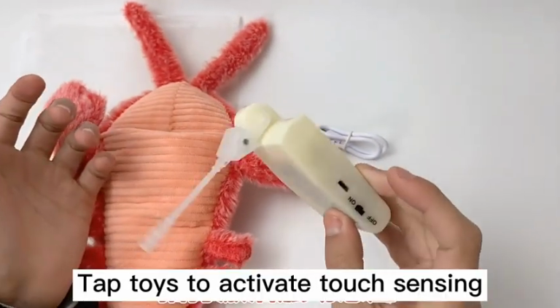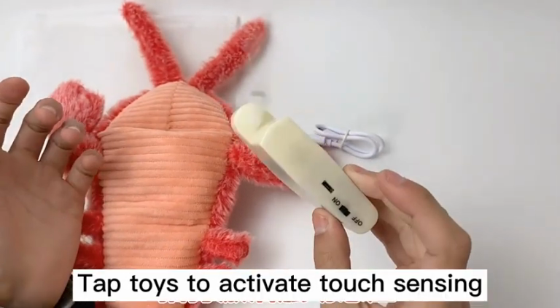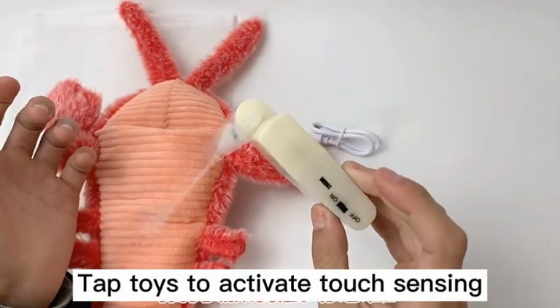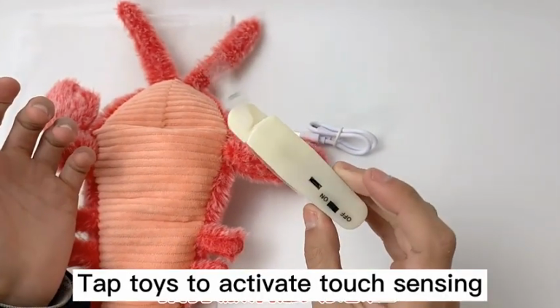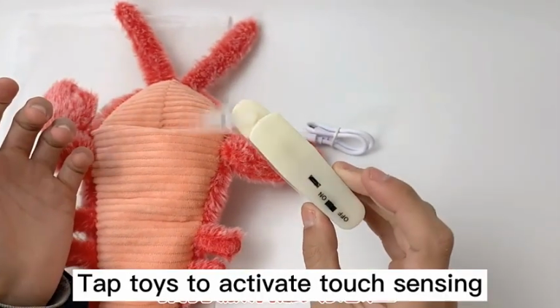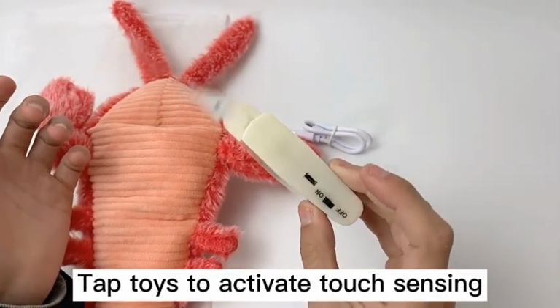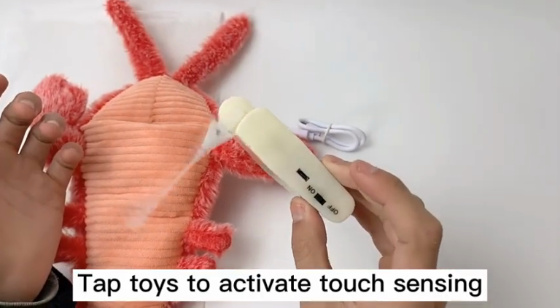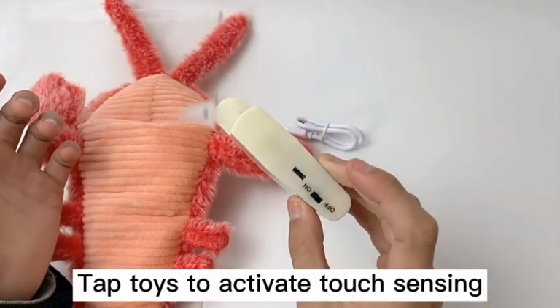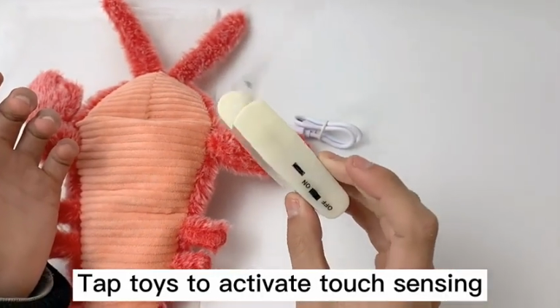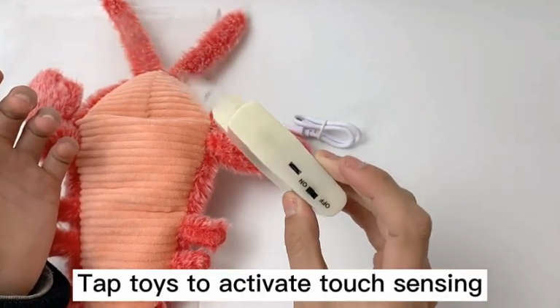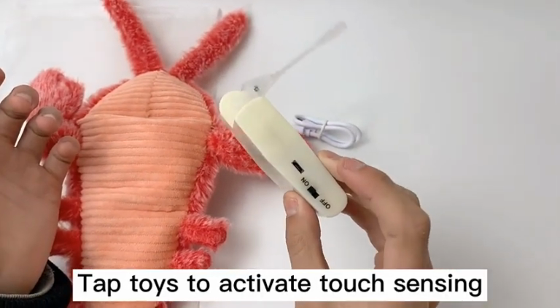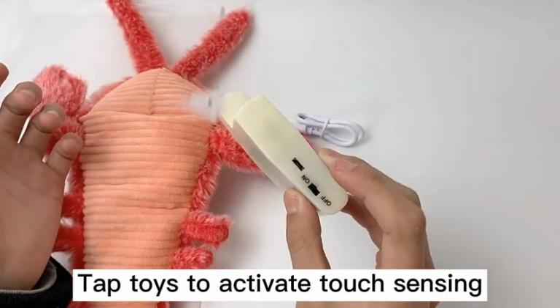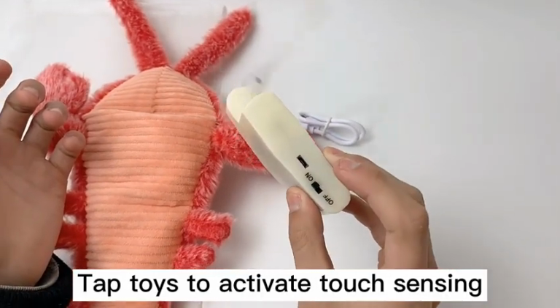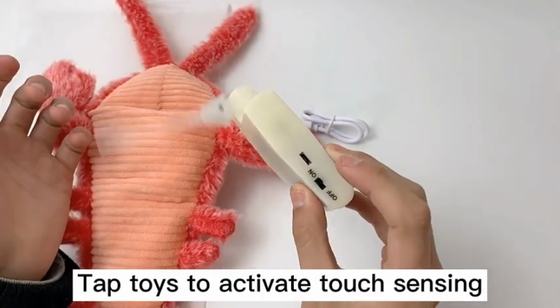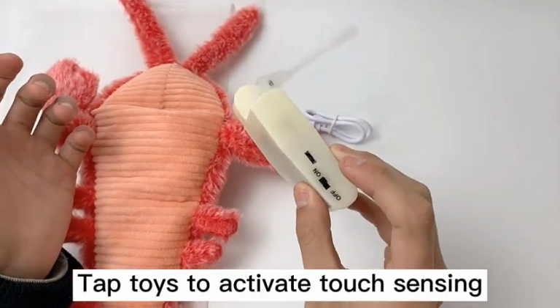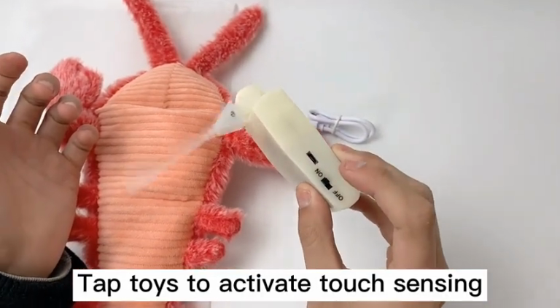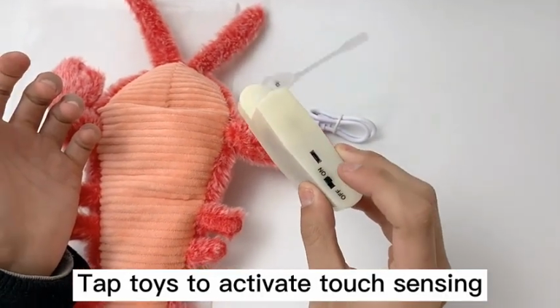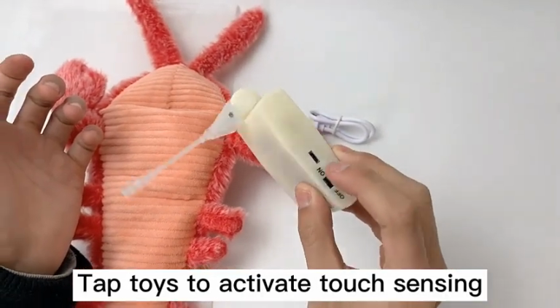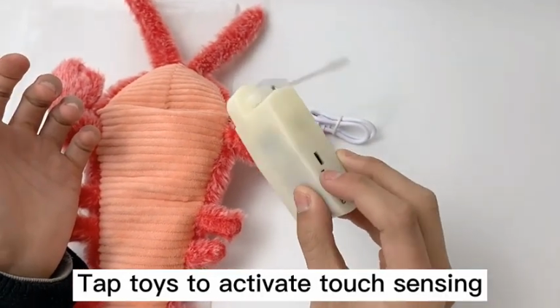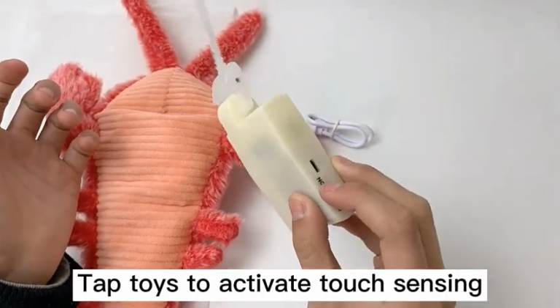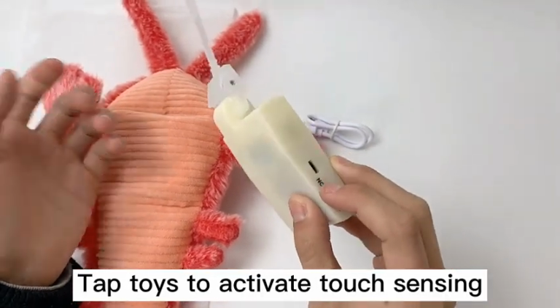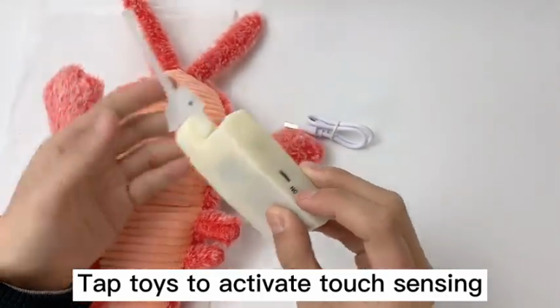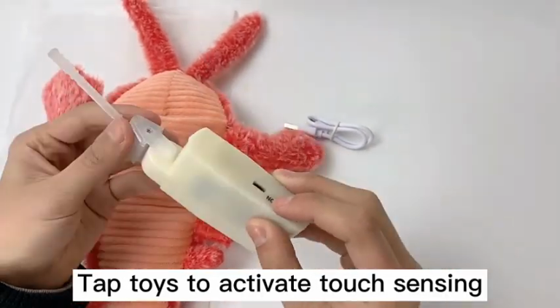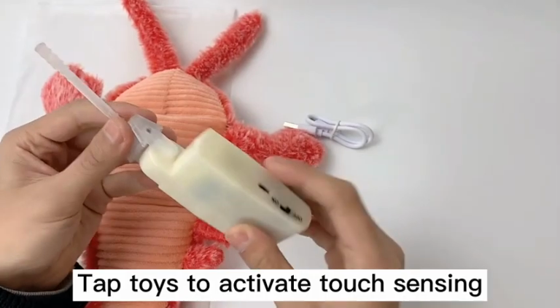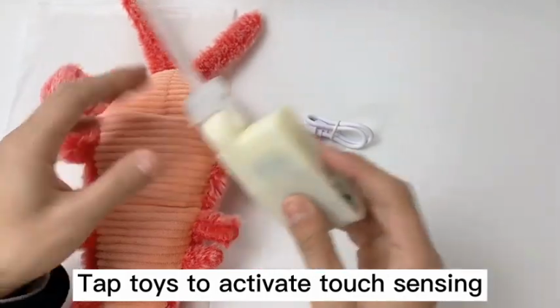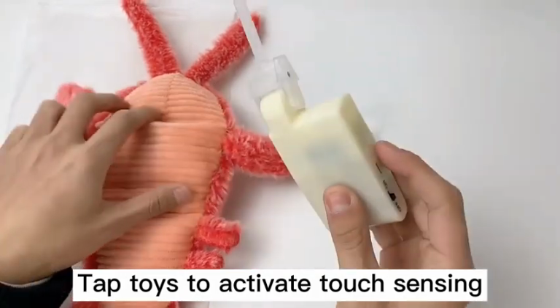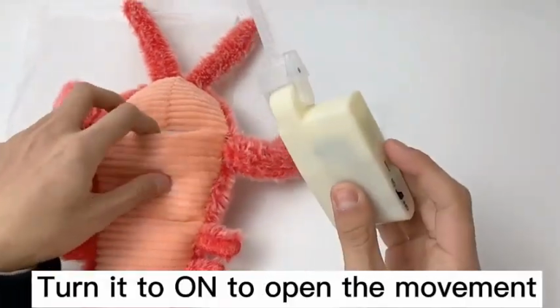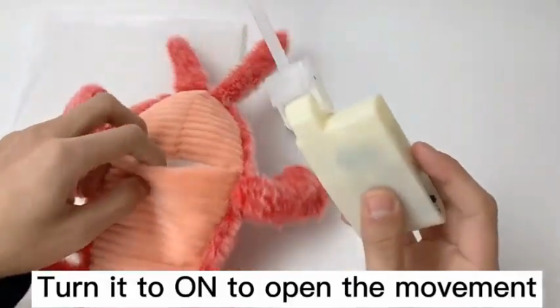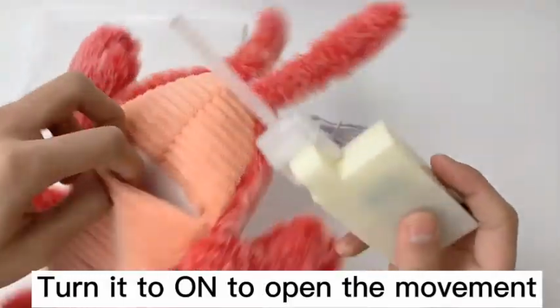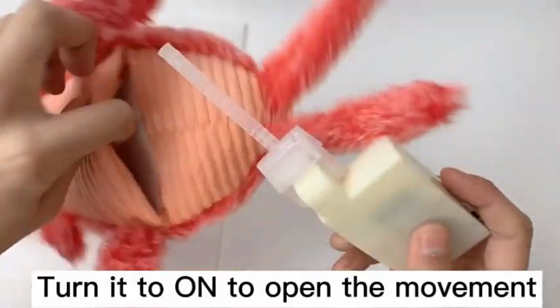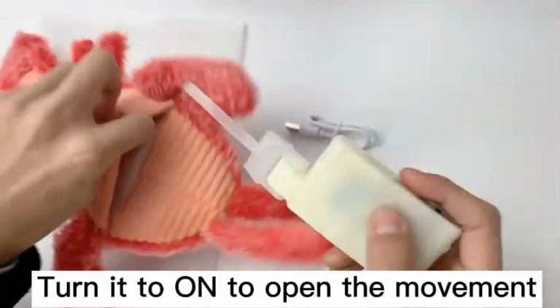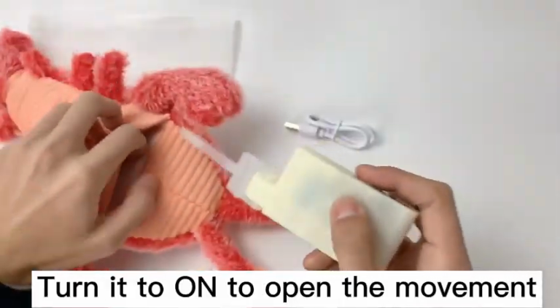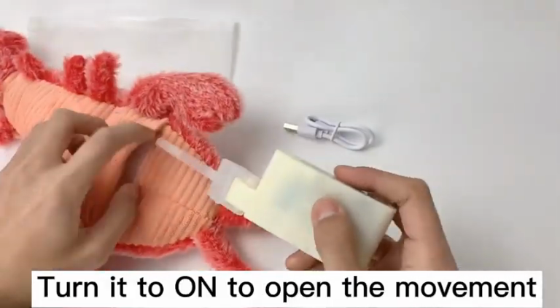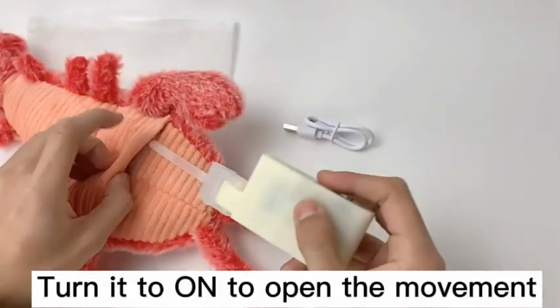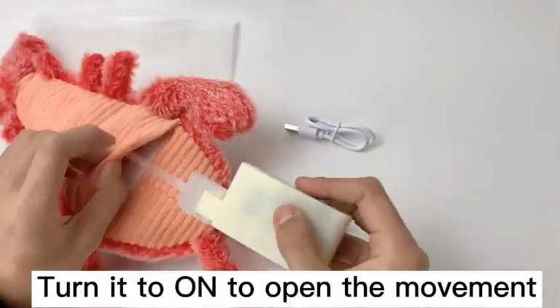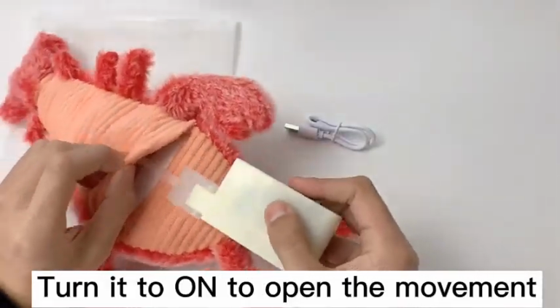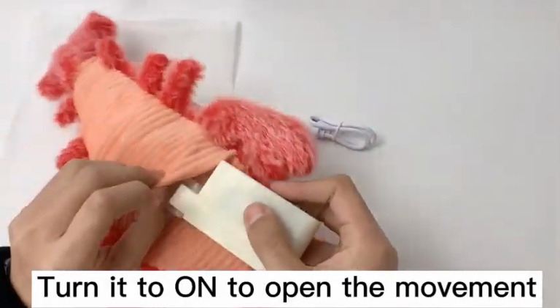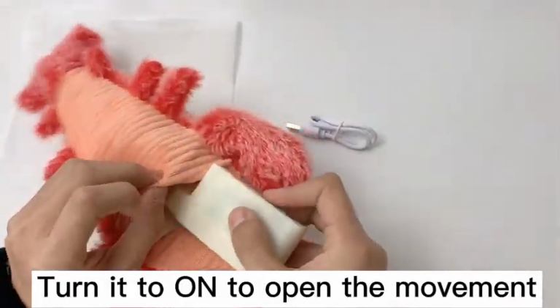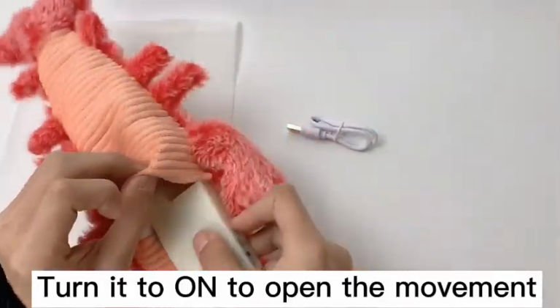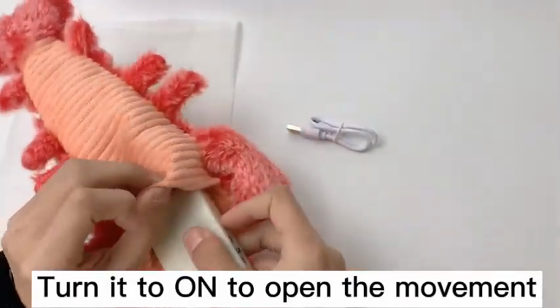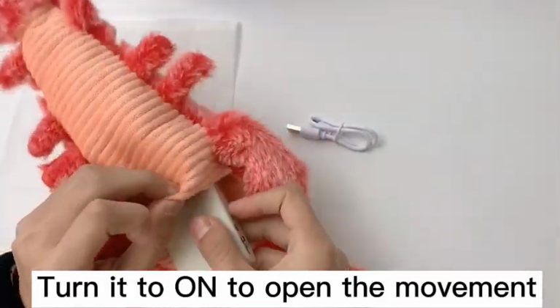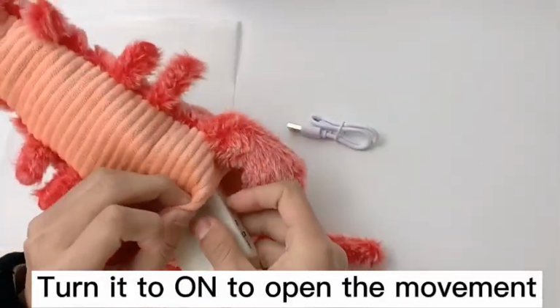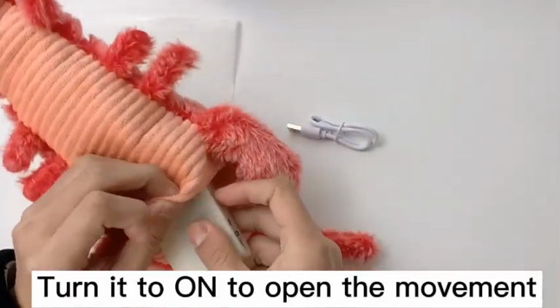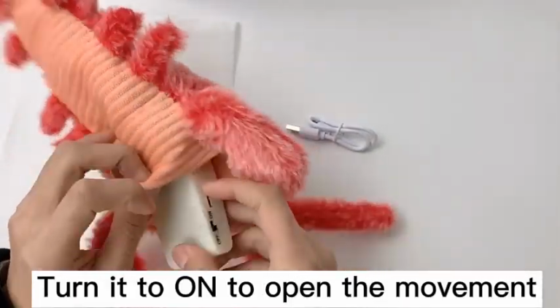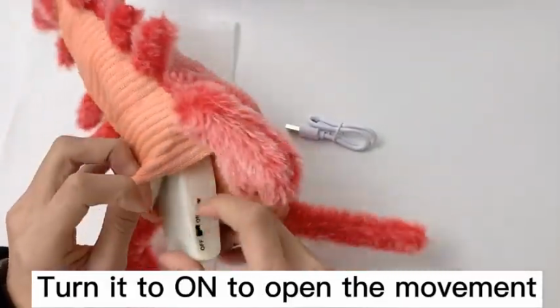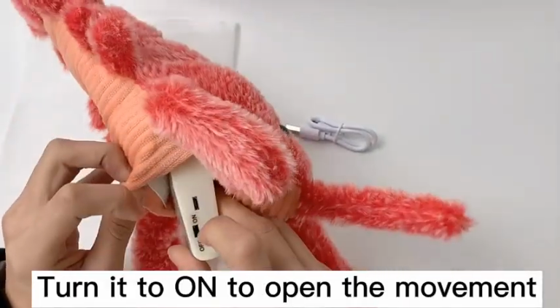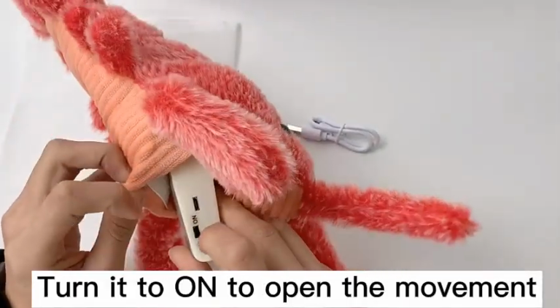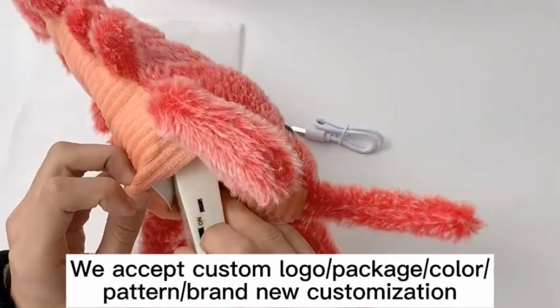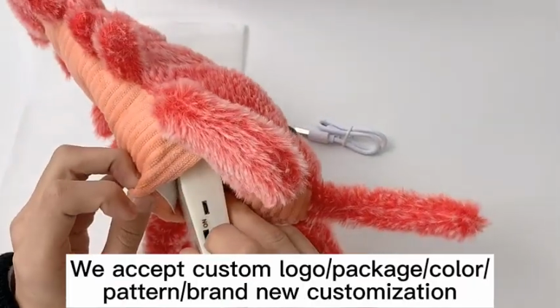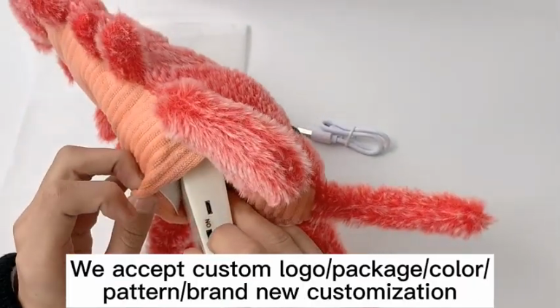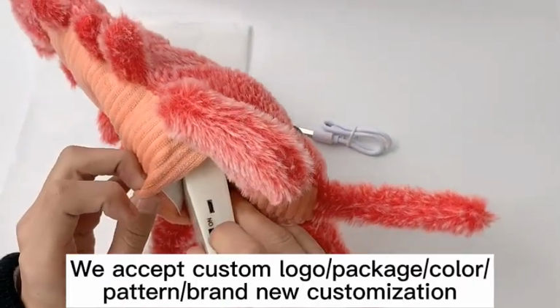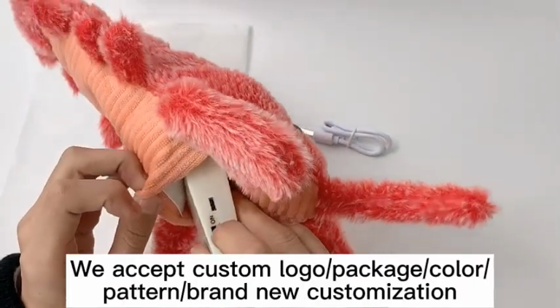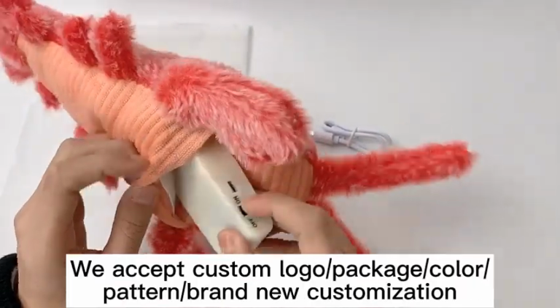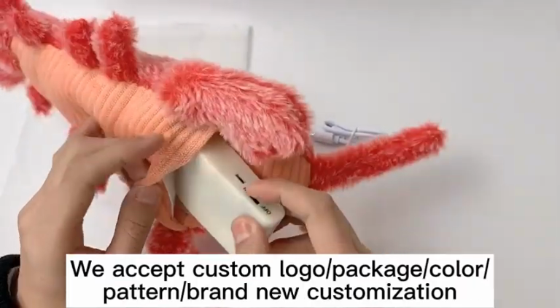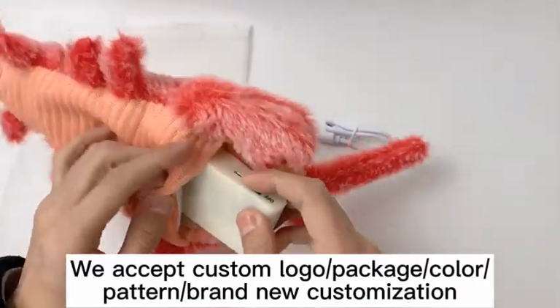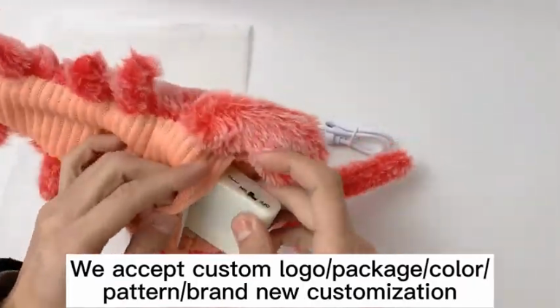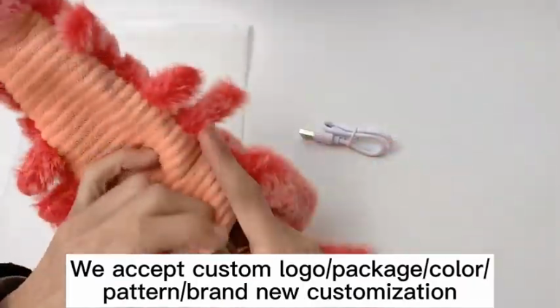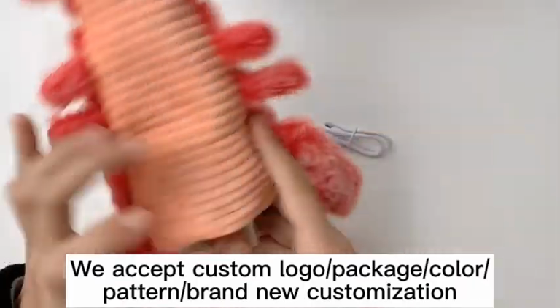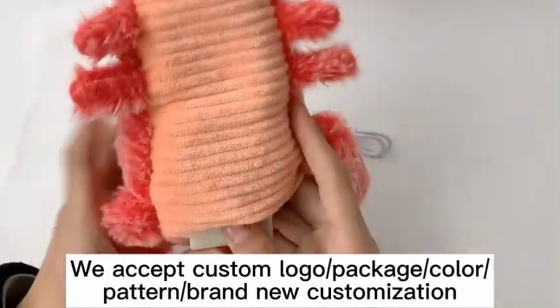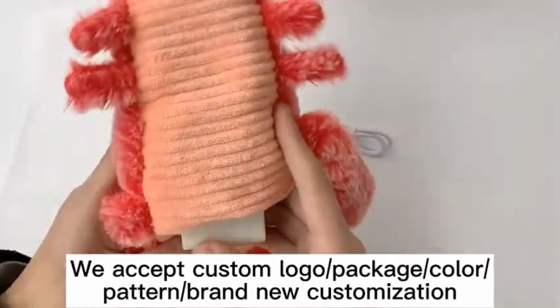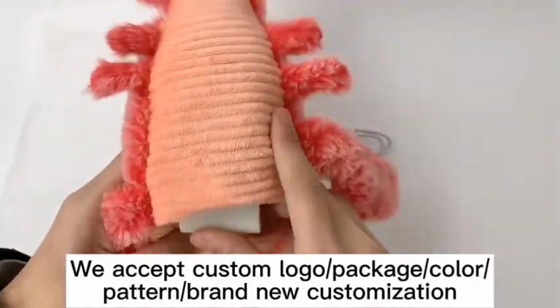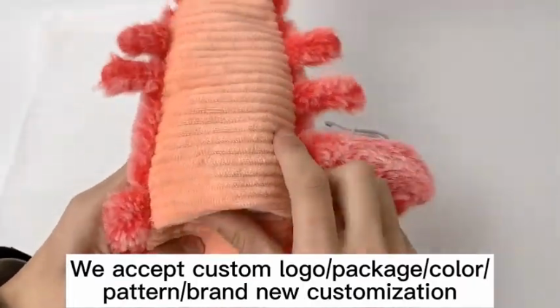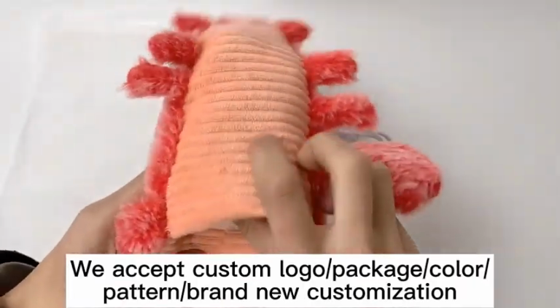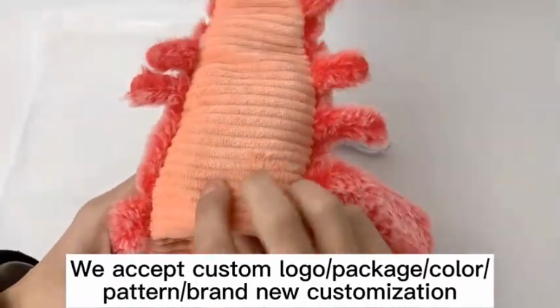Tap the toy to activate touch sensing. Turn it to on to open the movement.